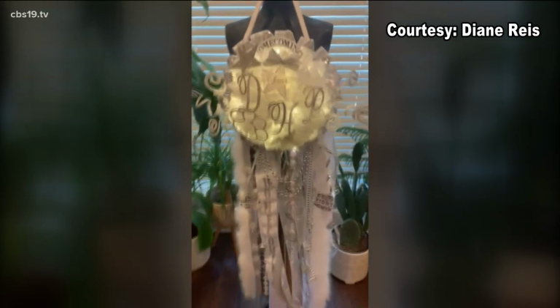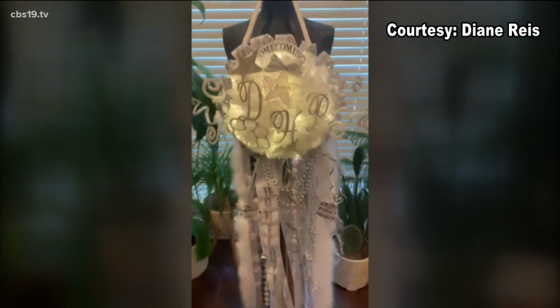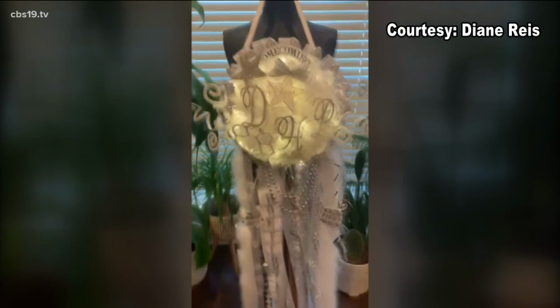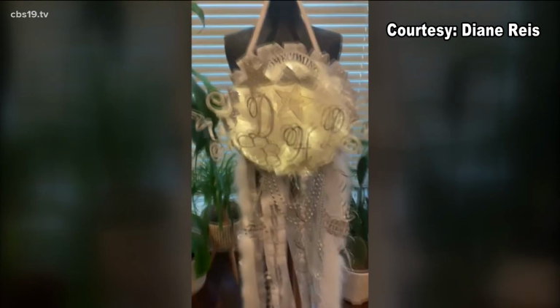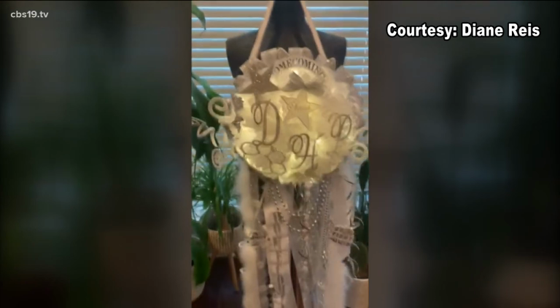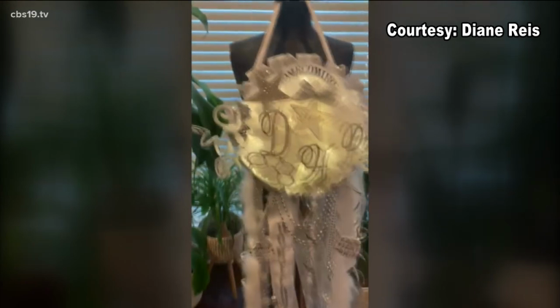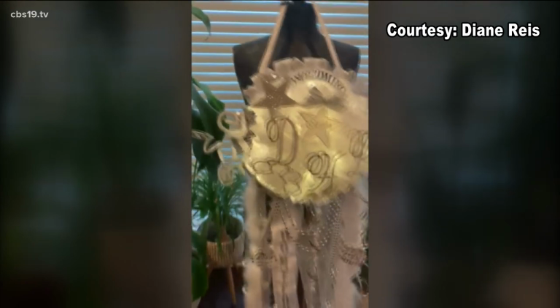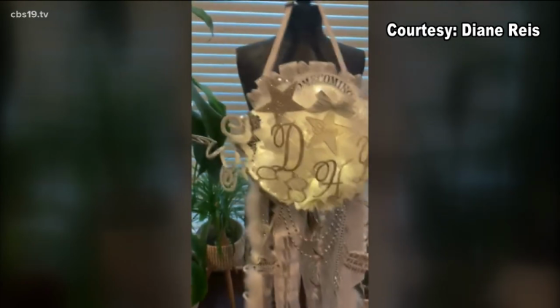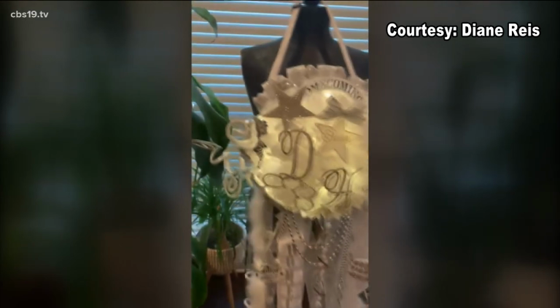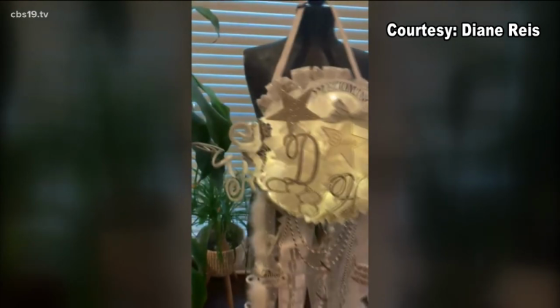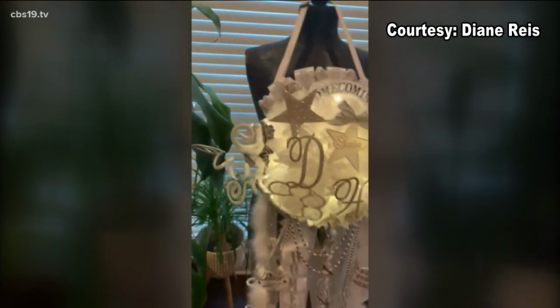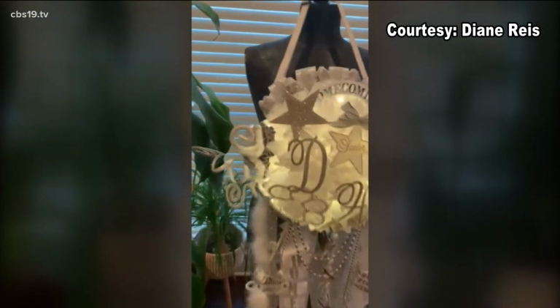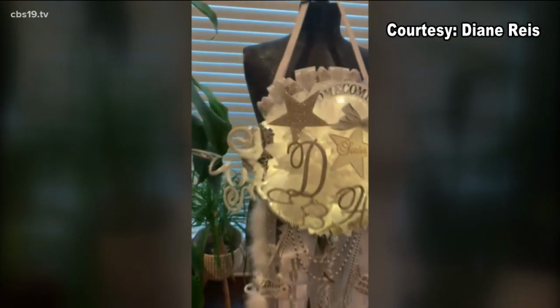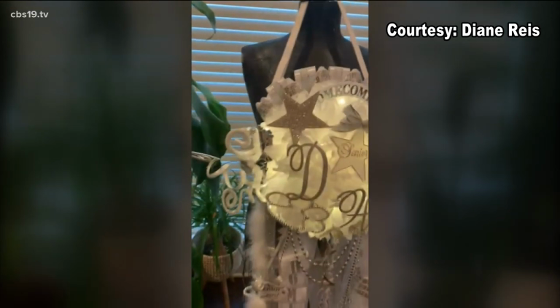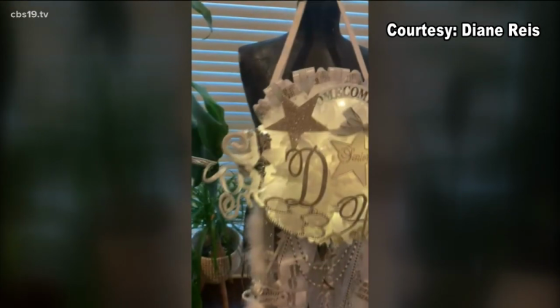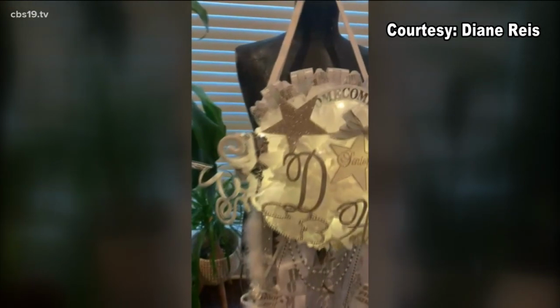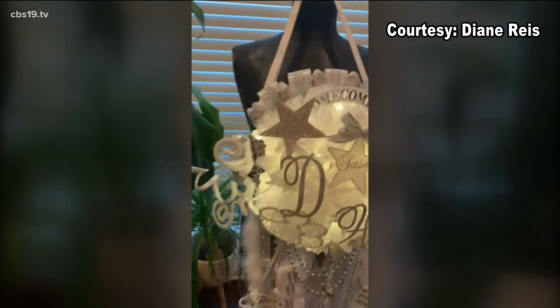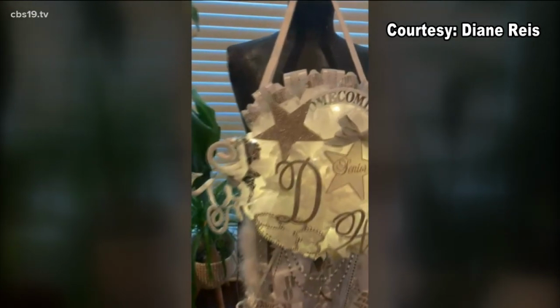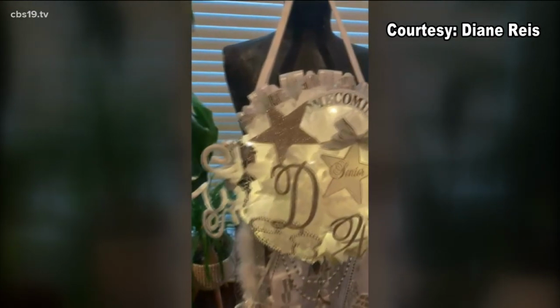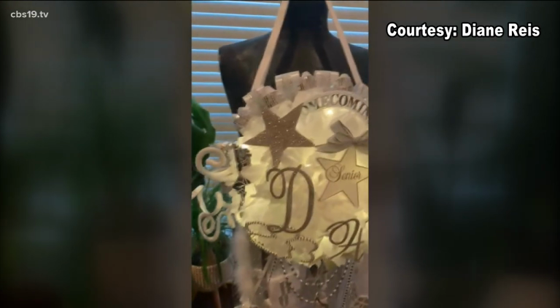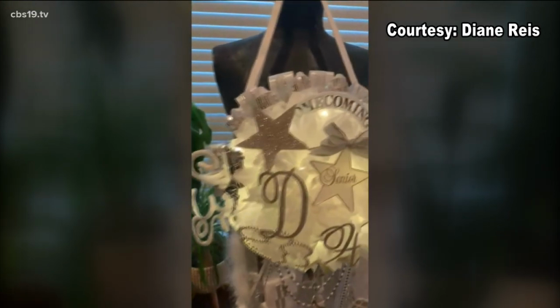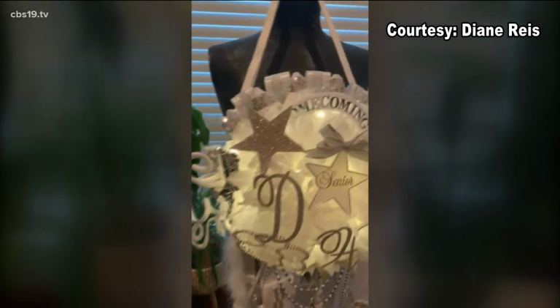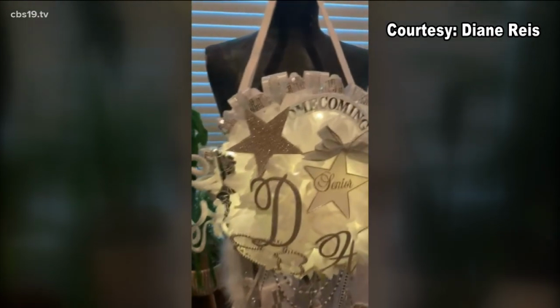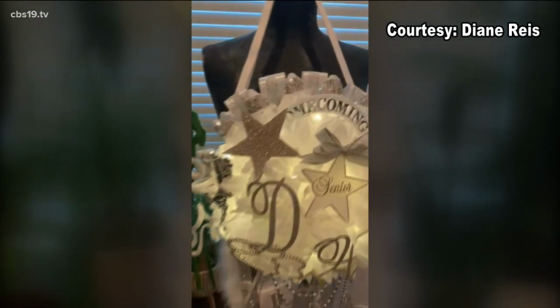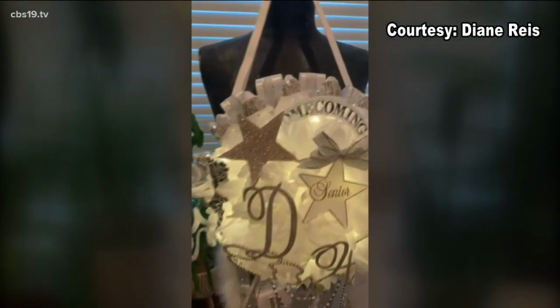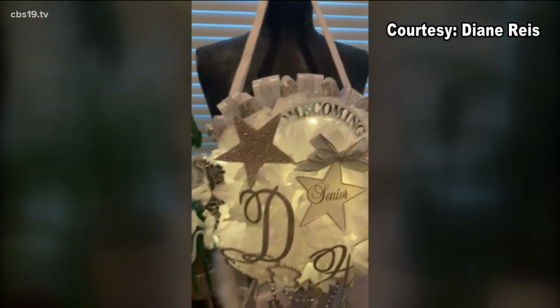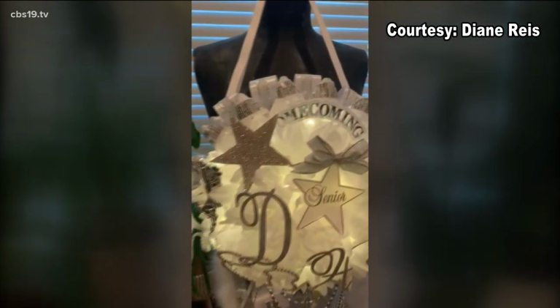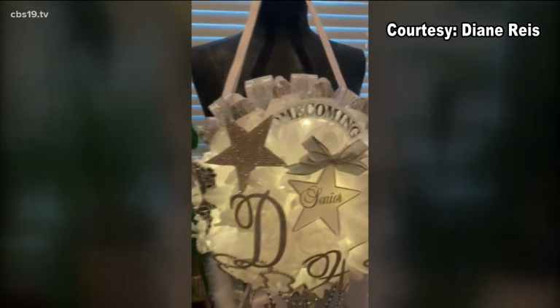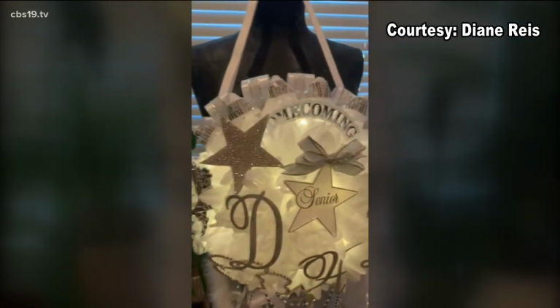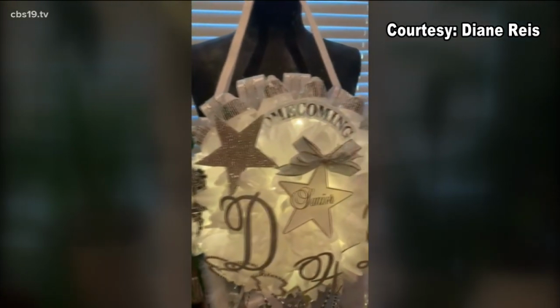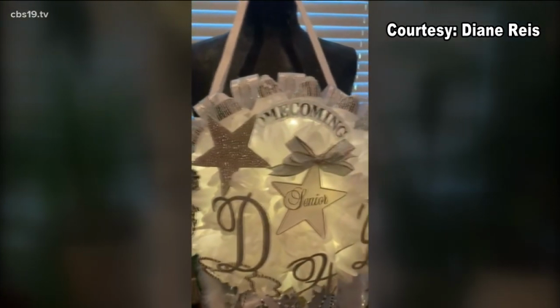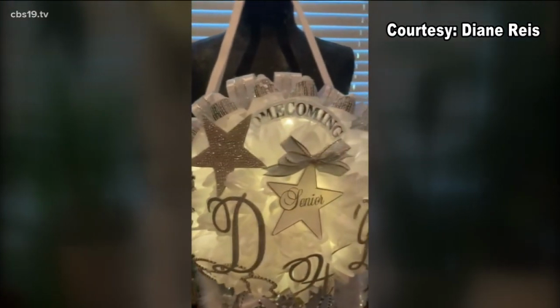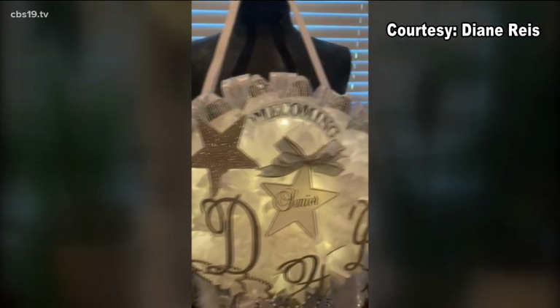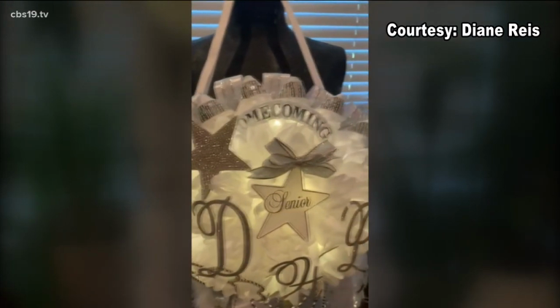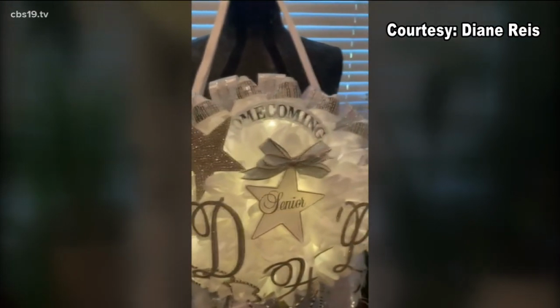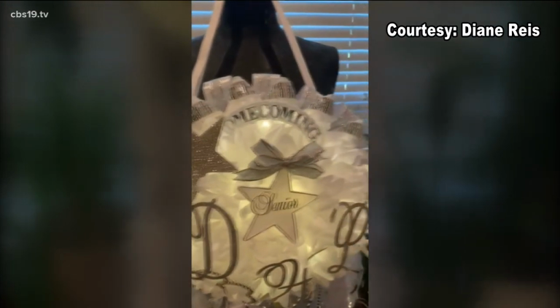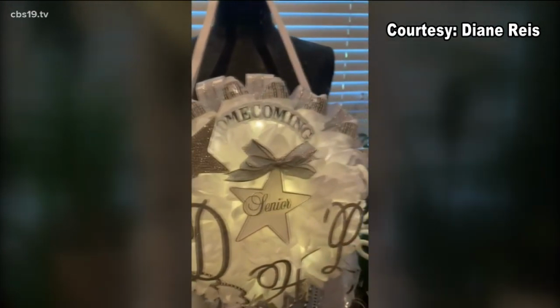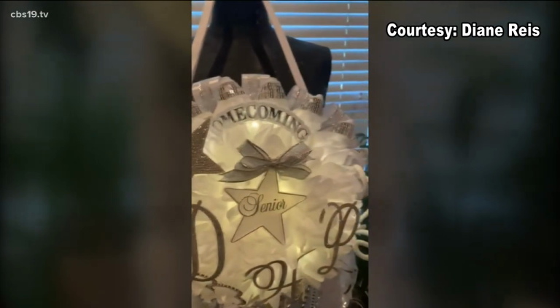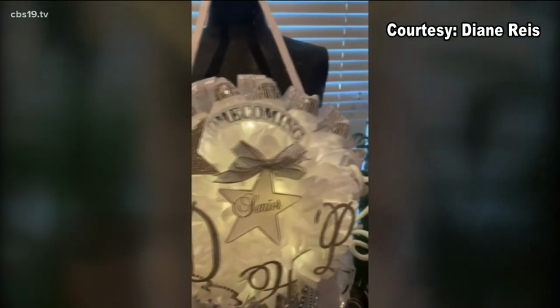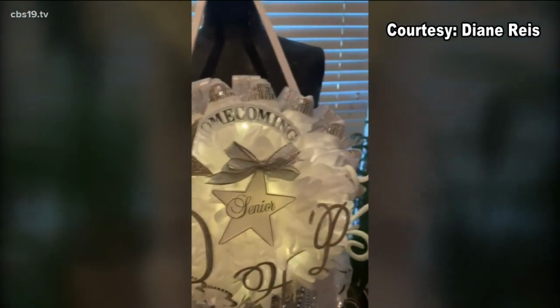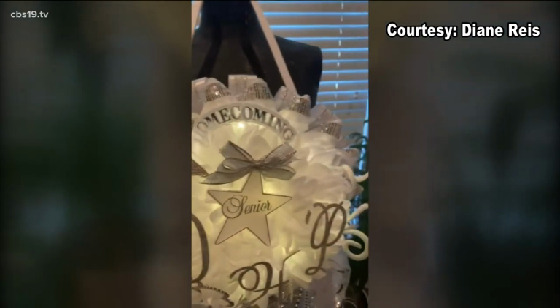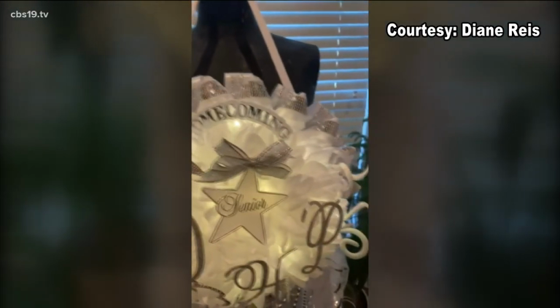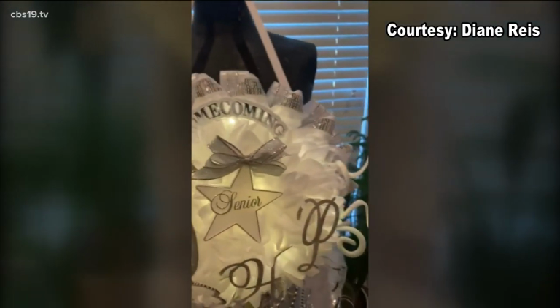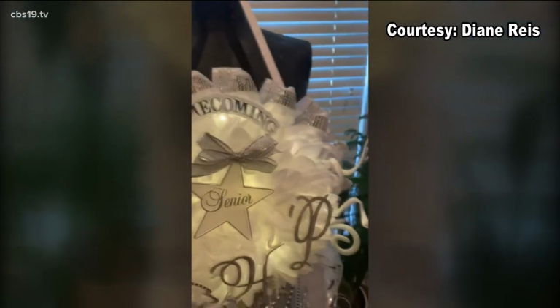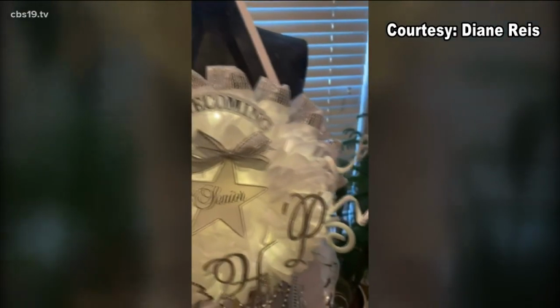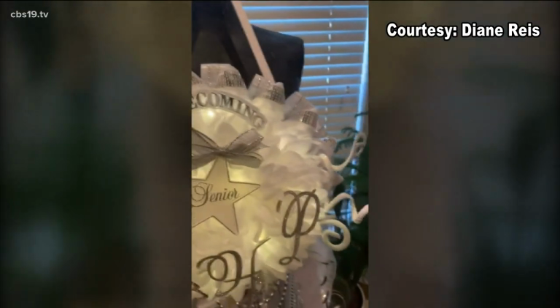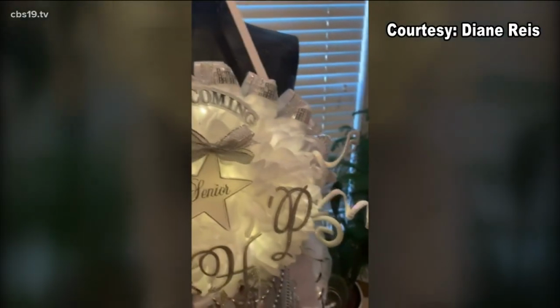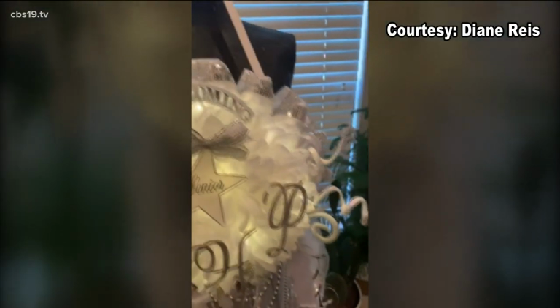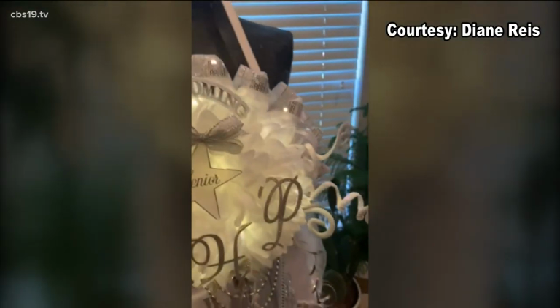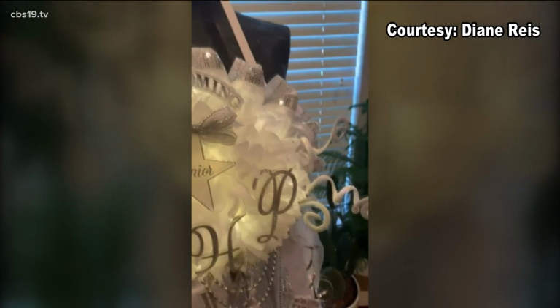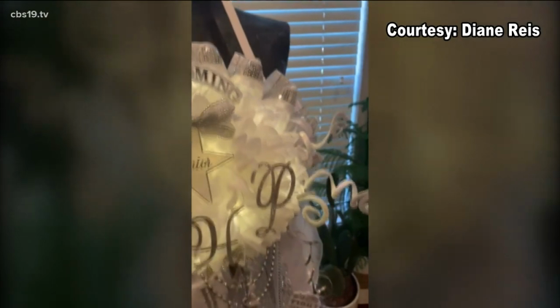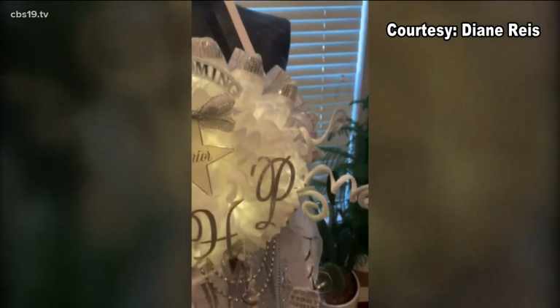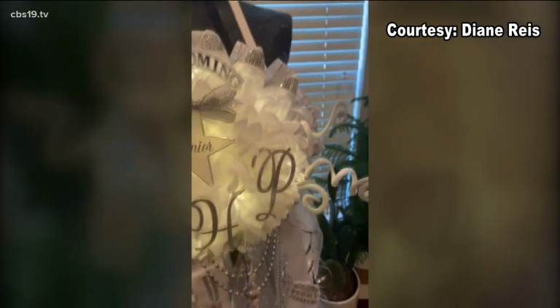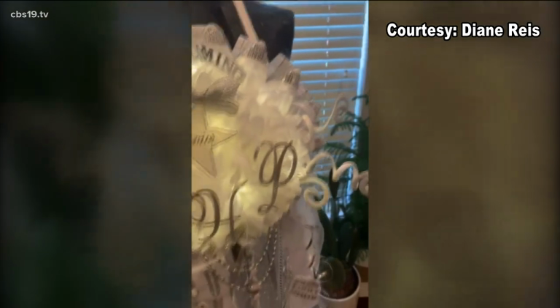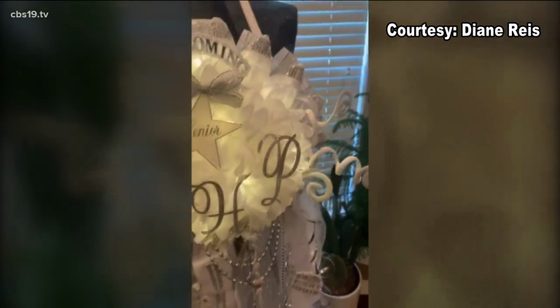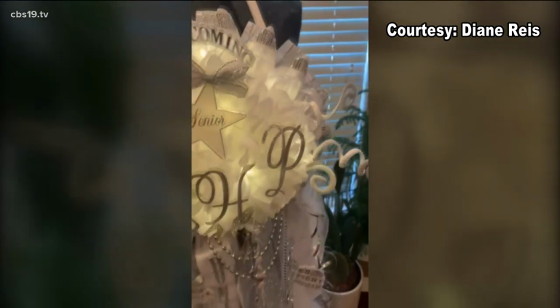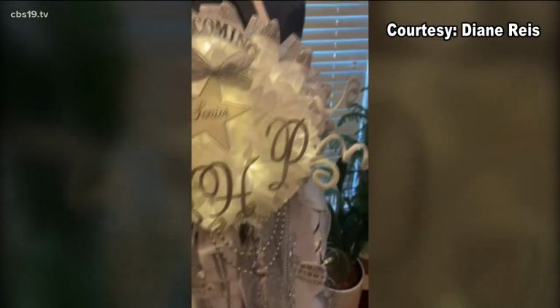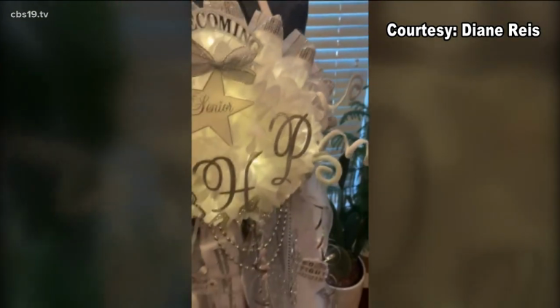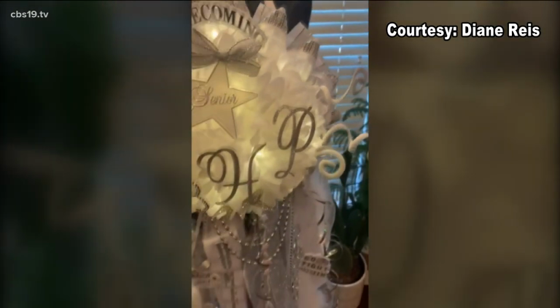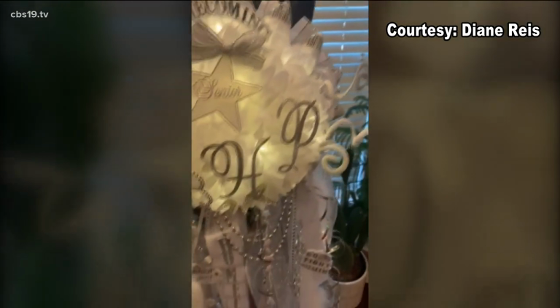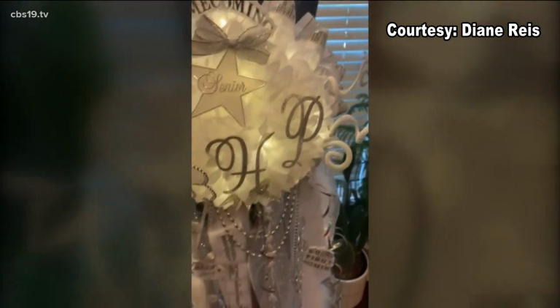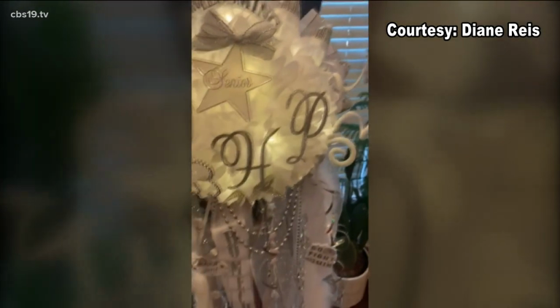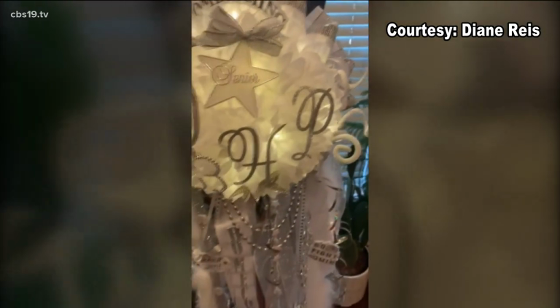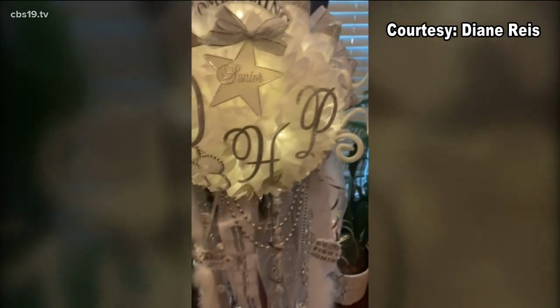Experts say it's best to have your mum made in advance due to the long time it takes to make one, which can range from three to four hours.